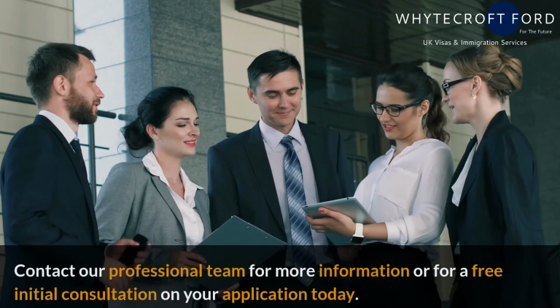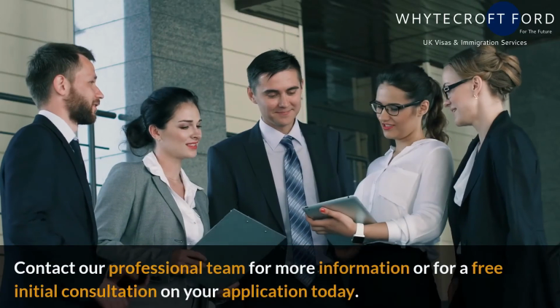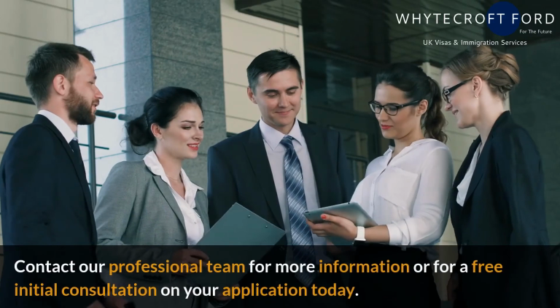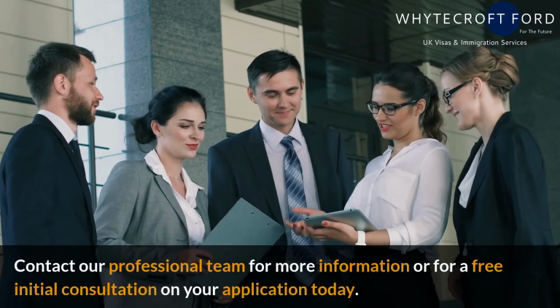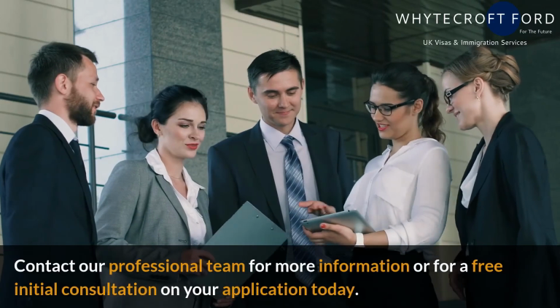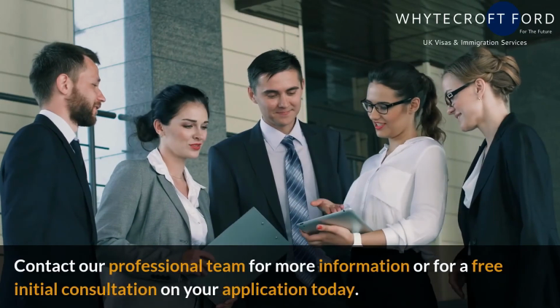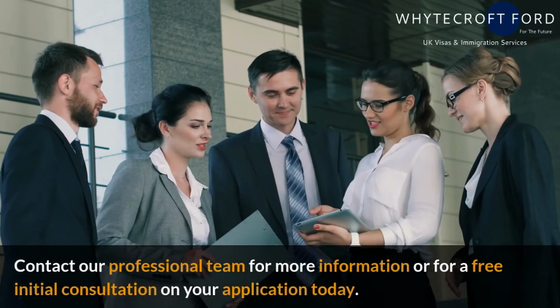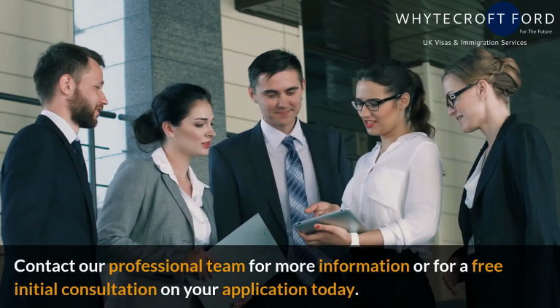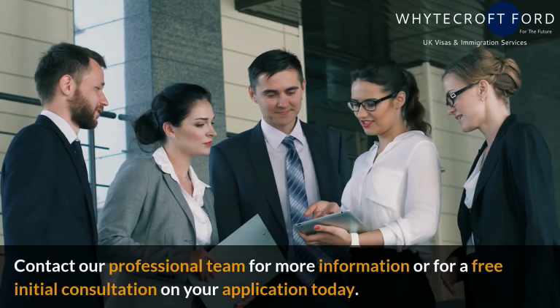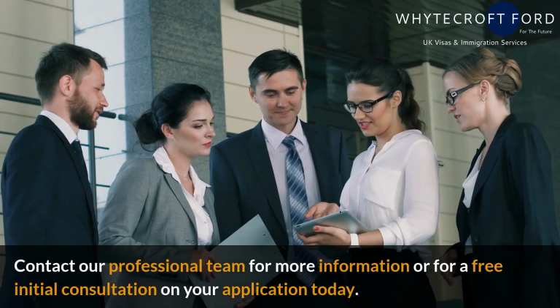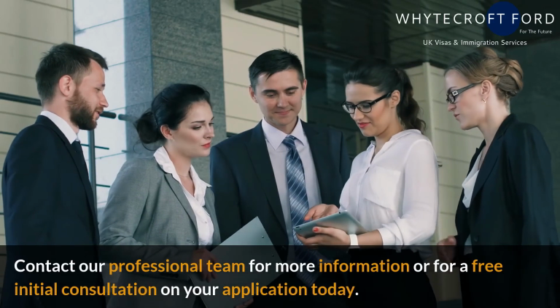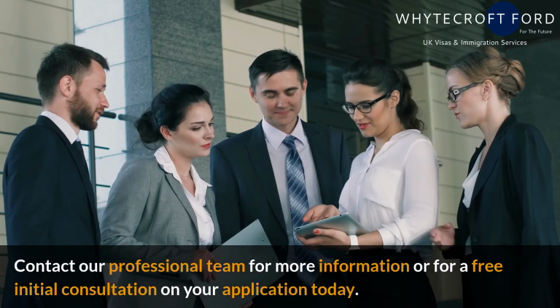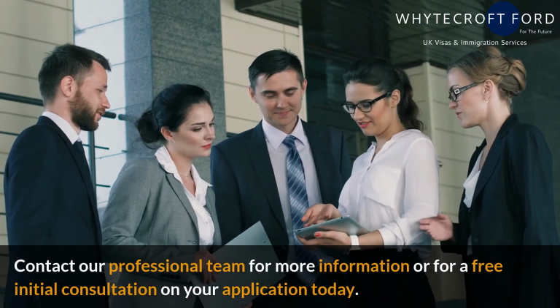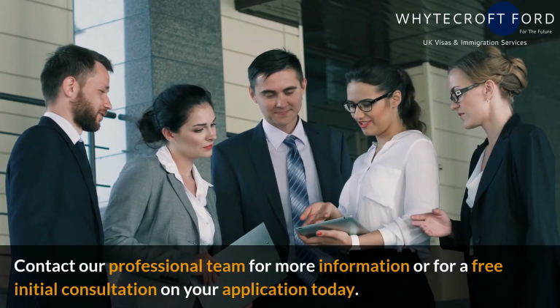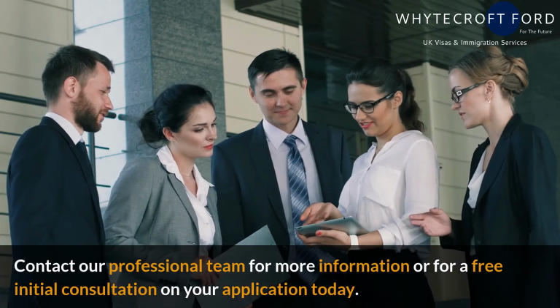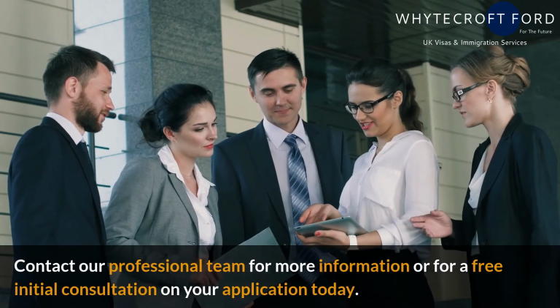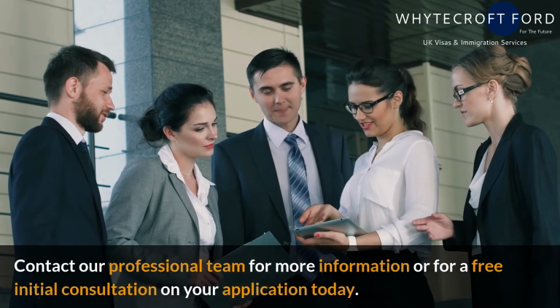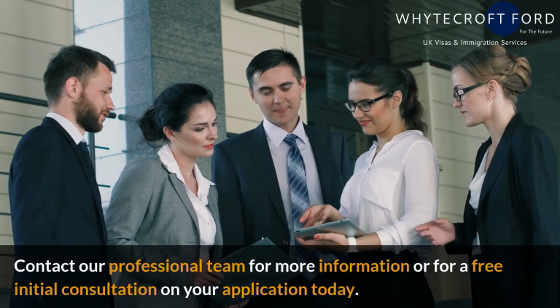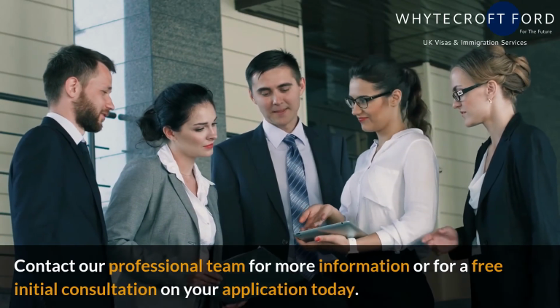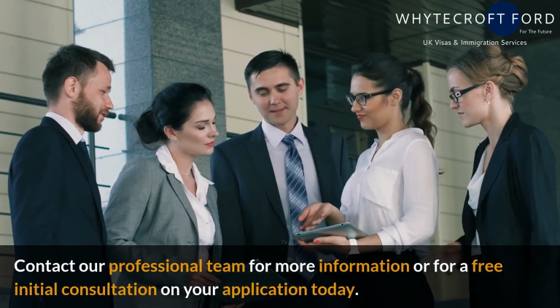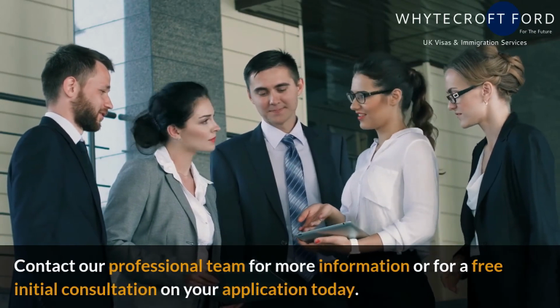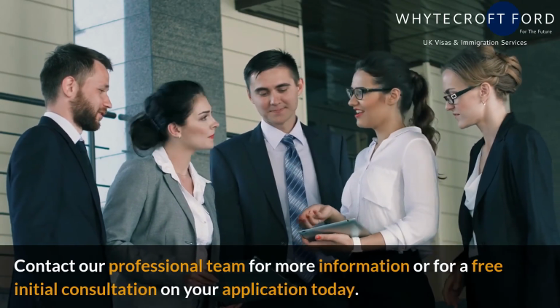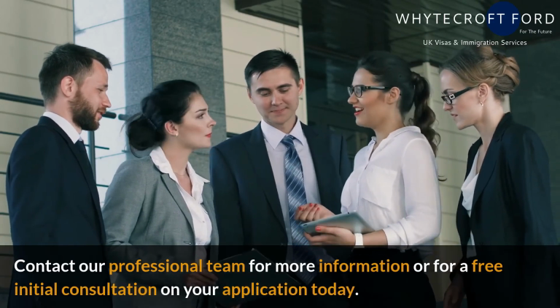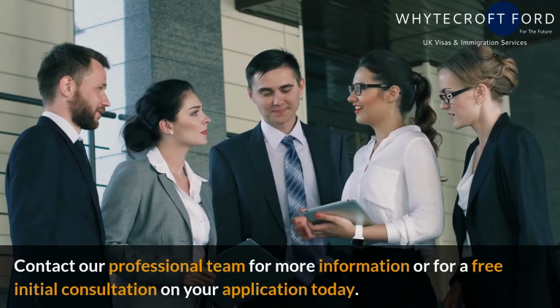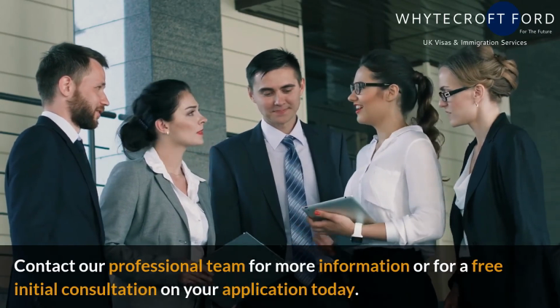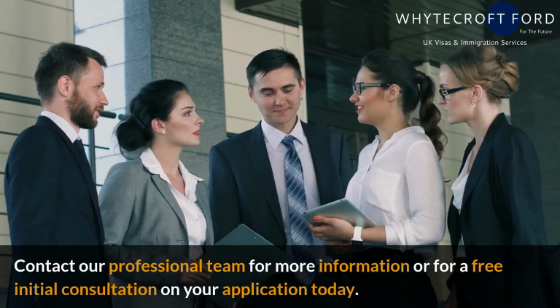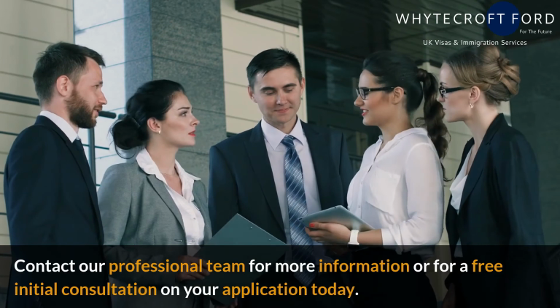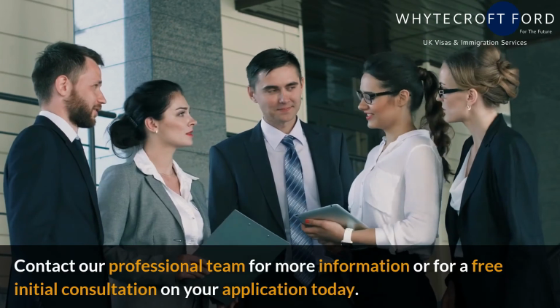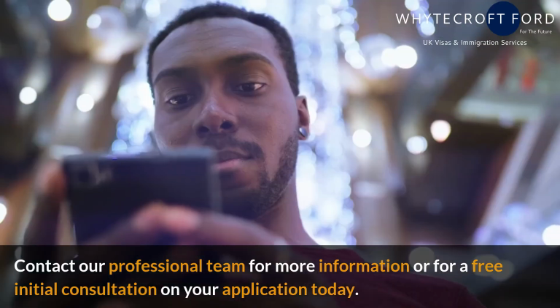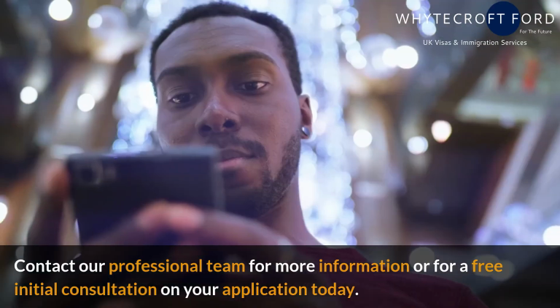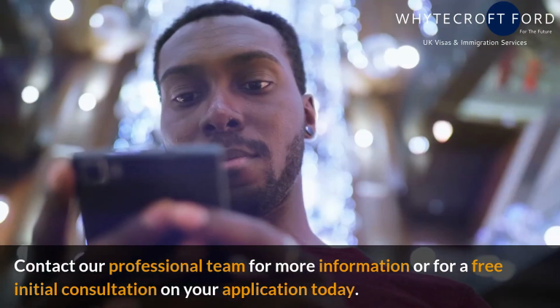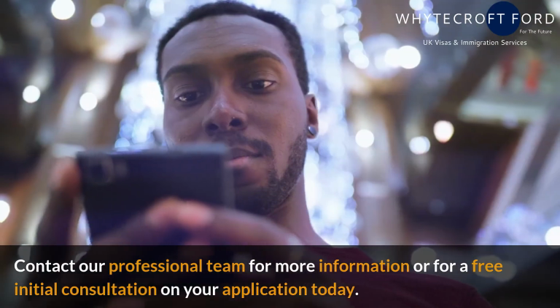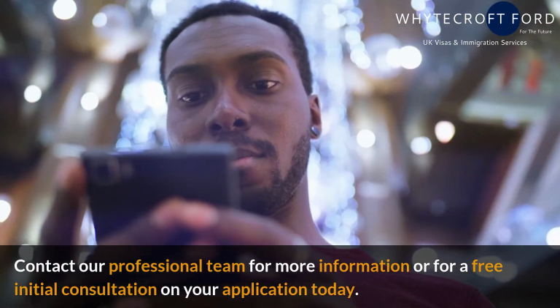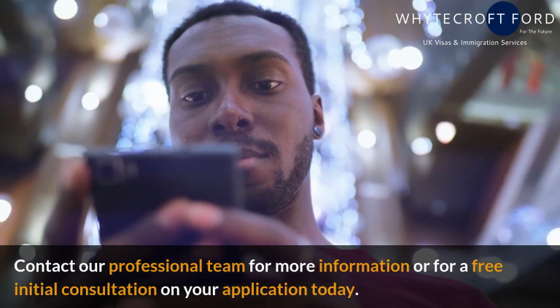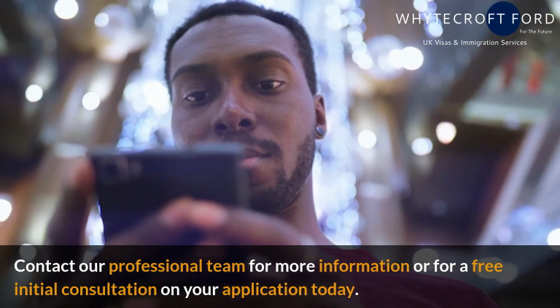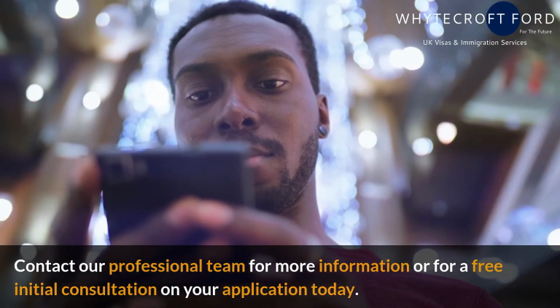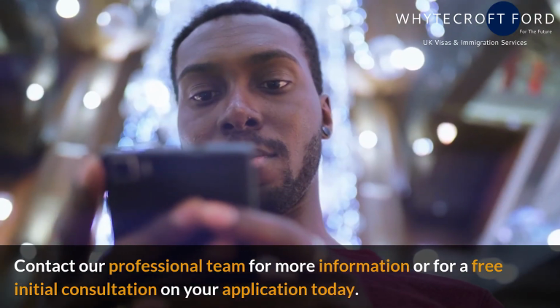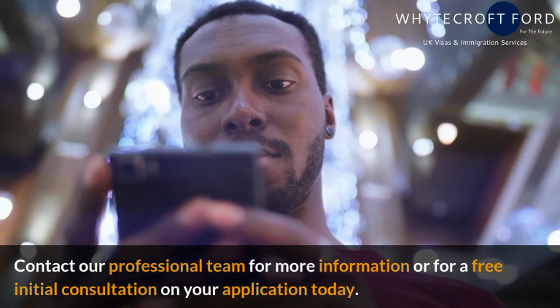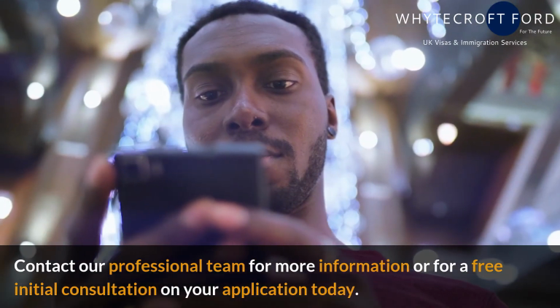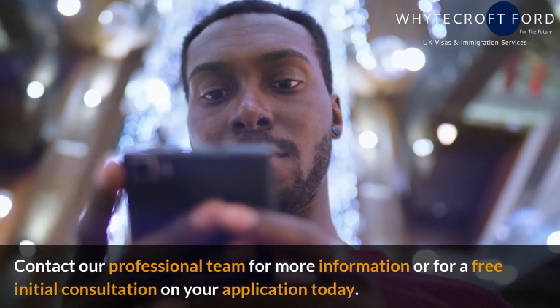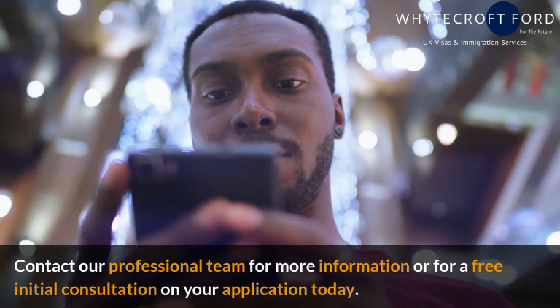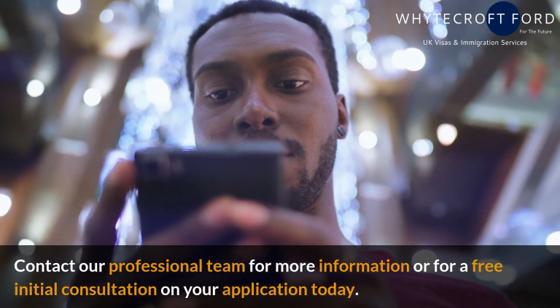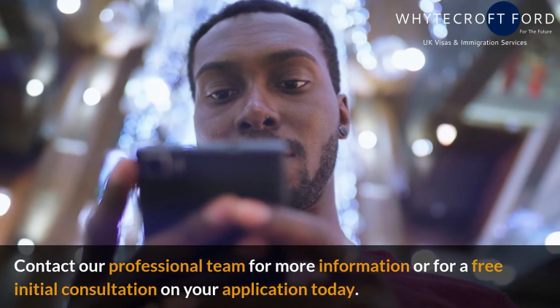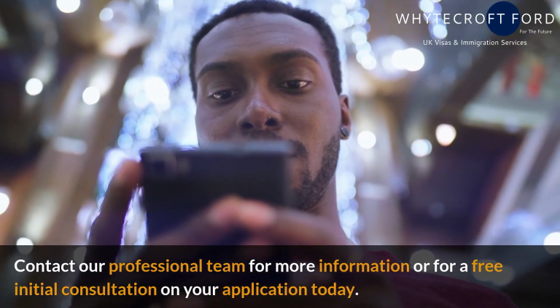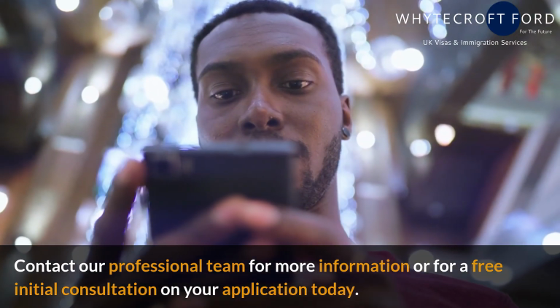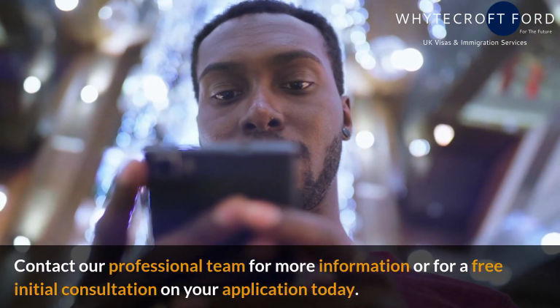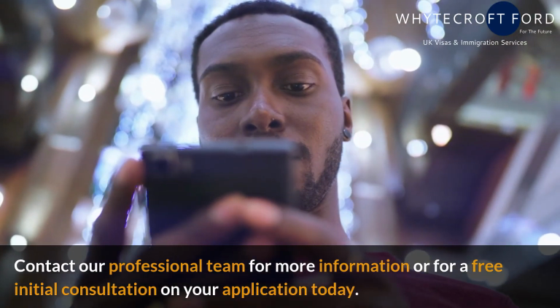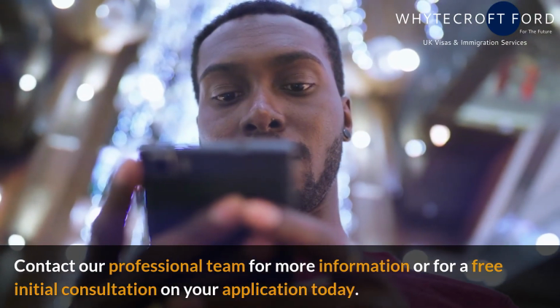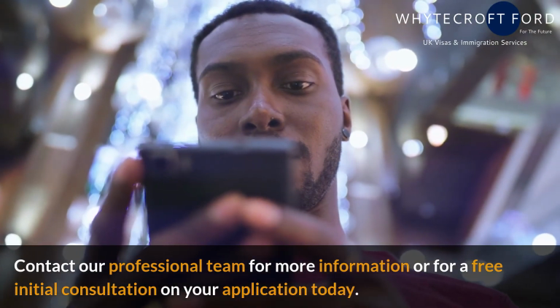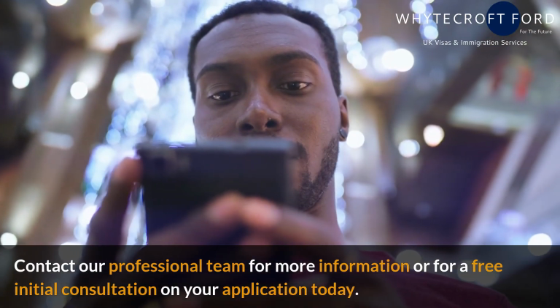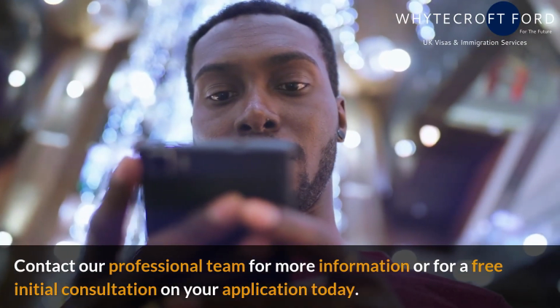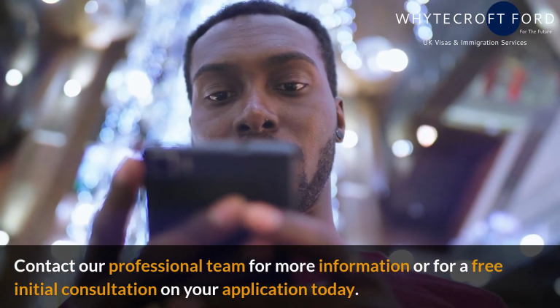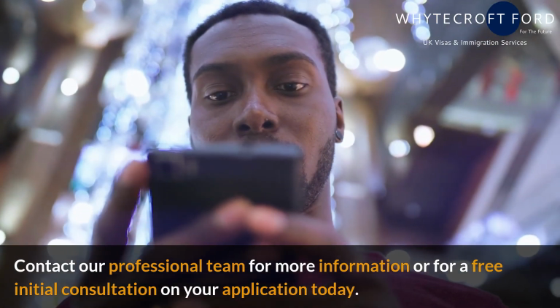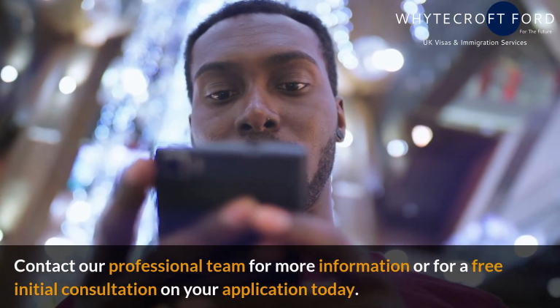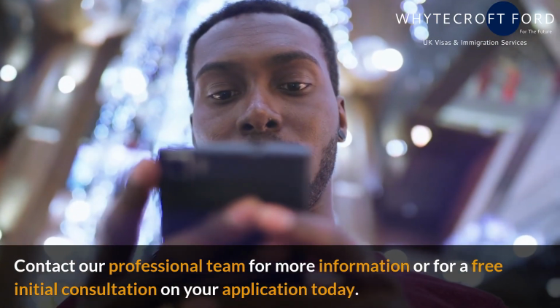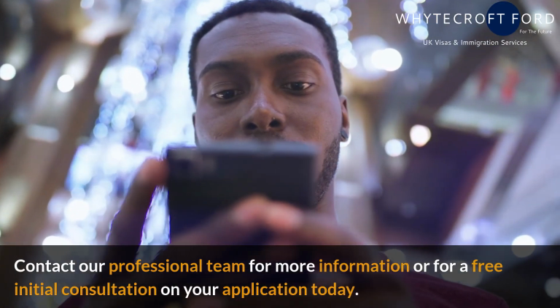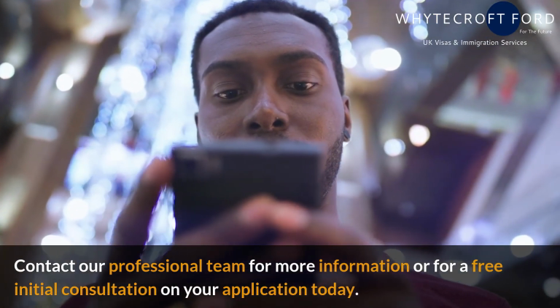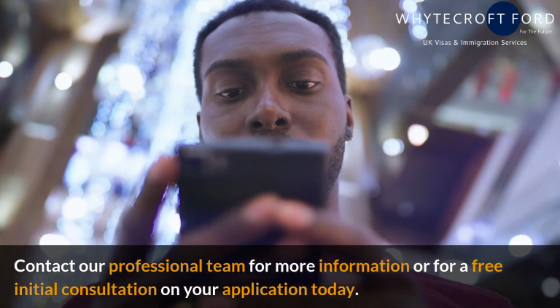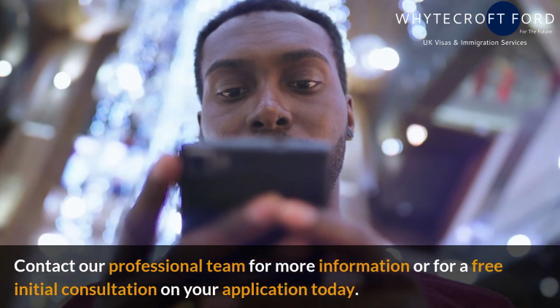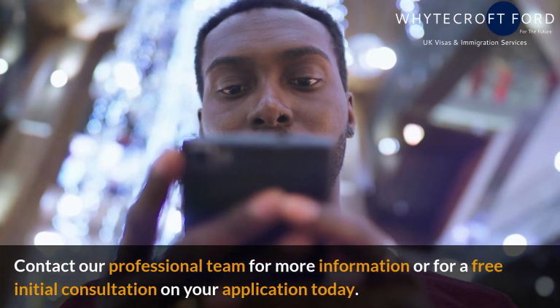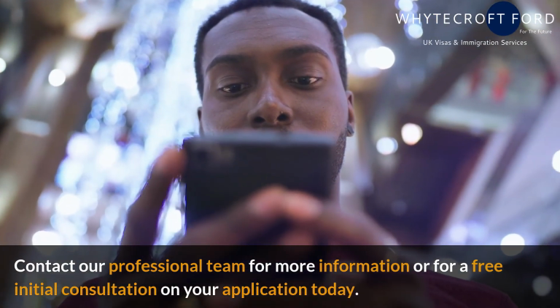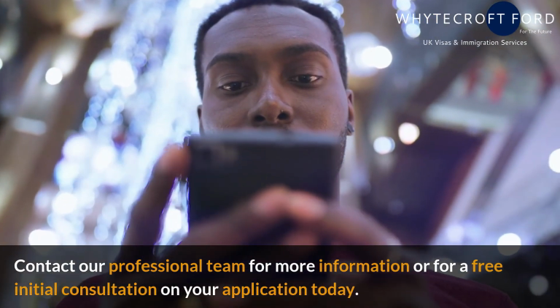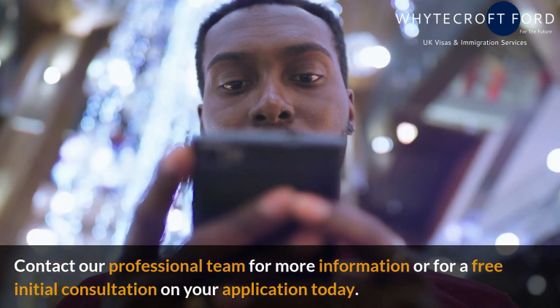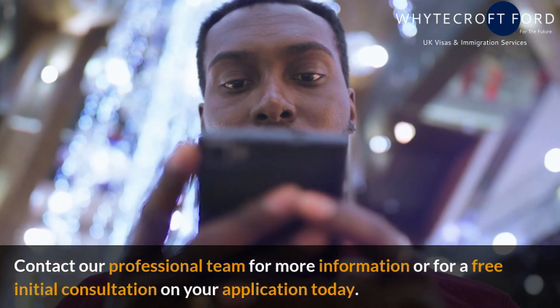Contact our professional team for more information or for a free initial consultation on your application today.